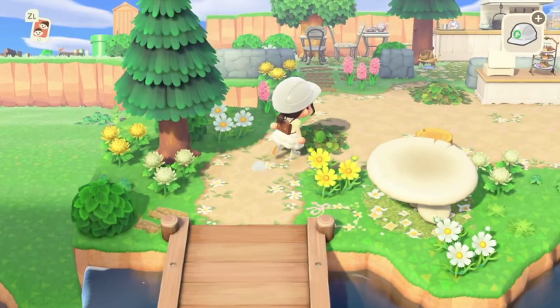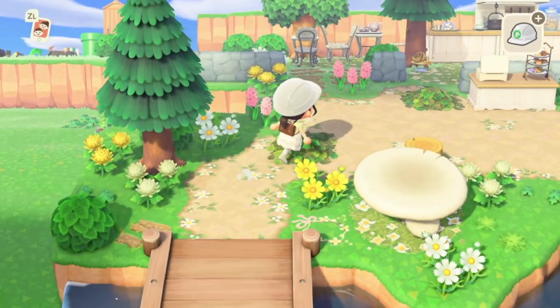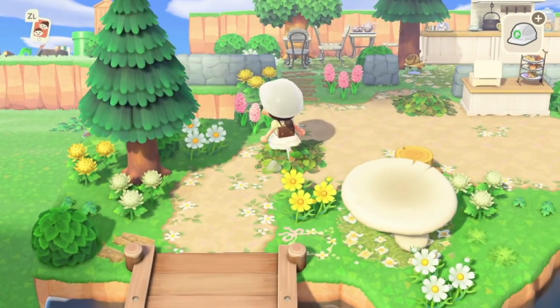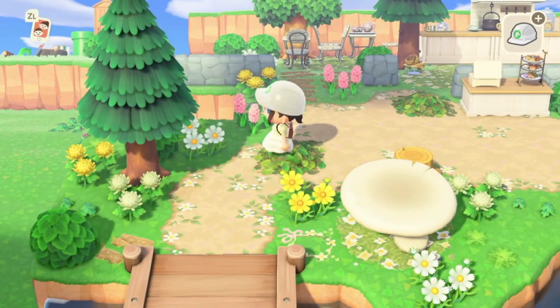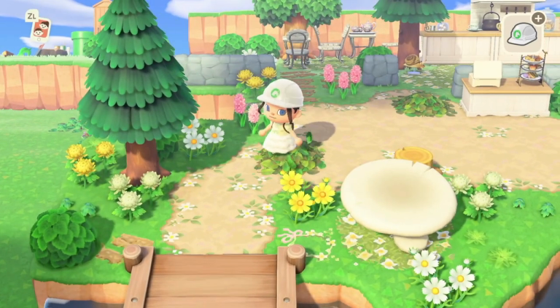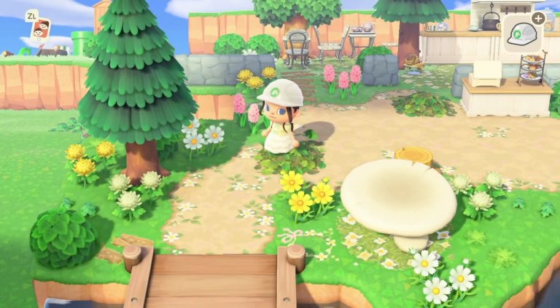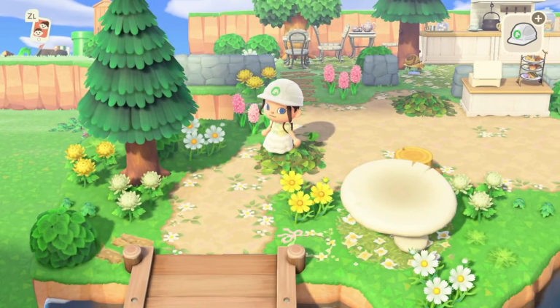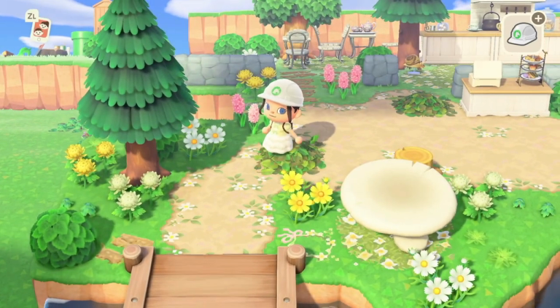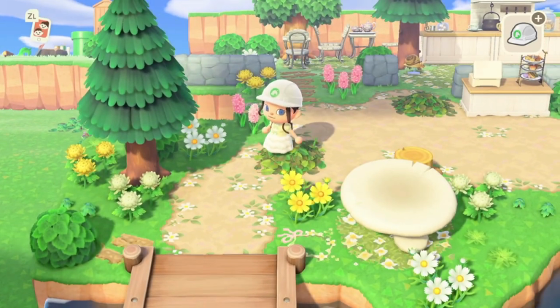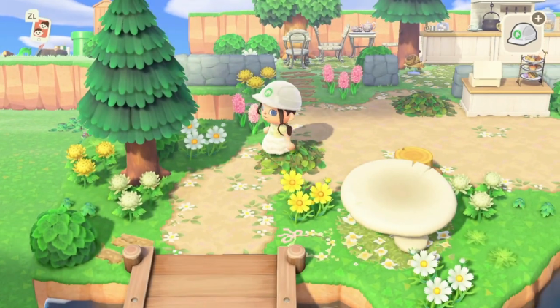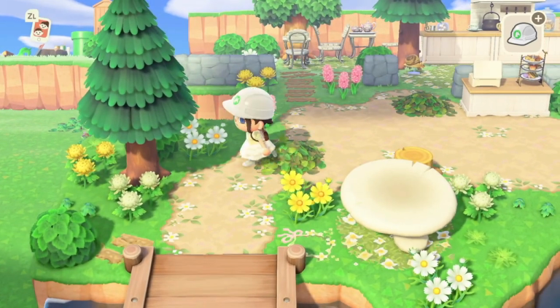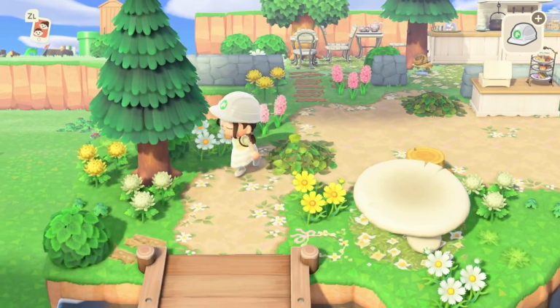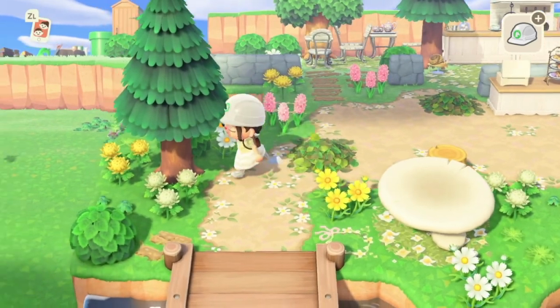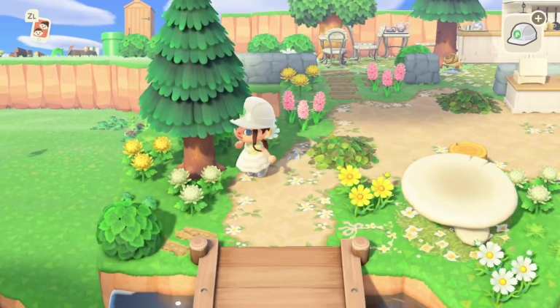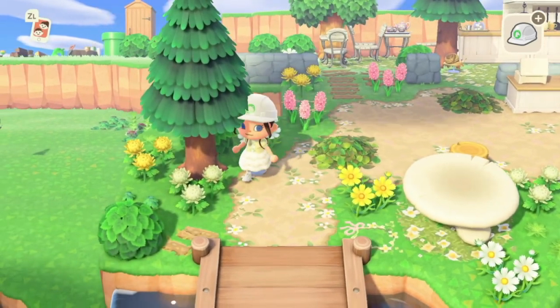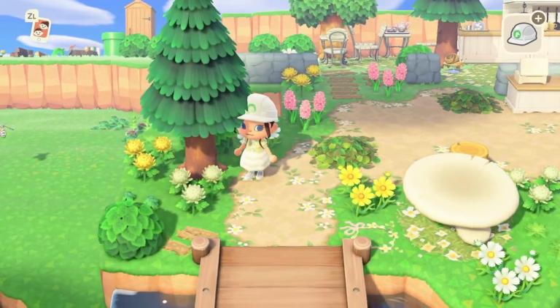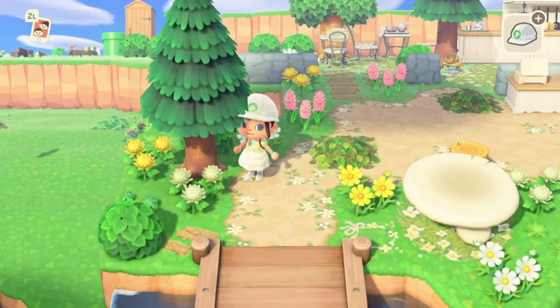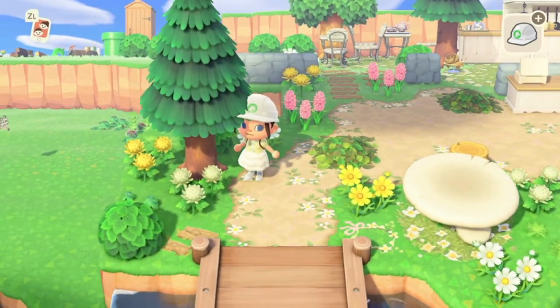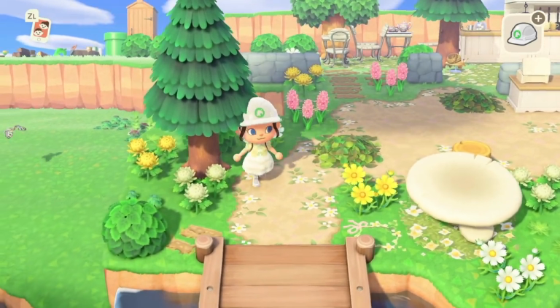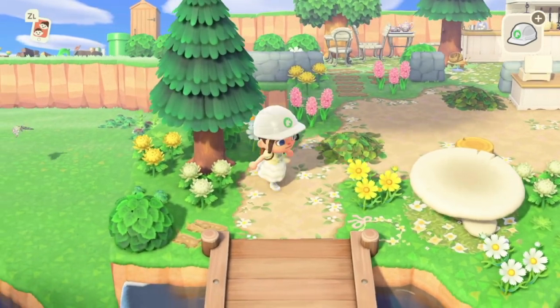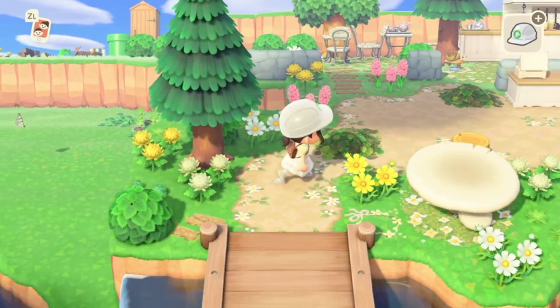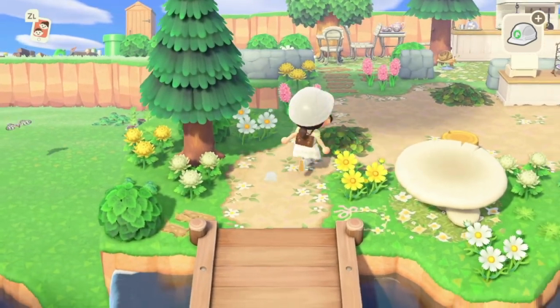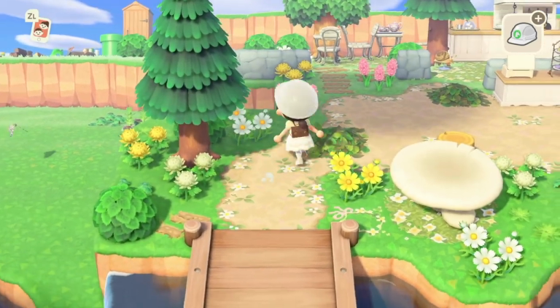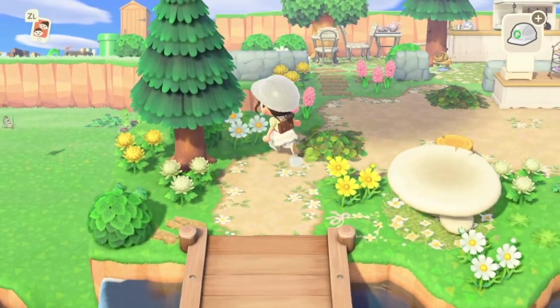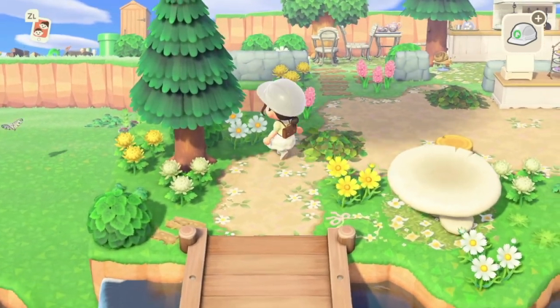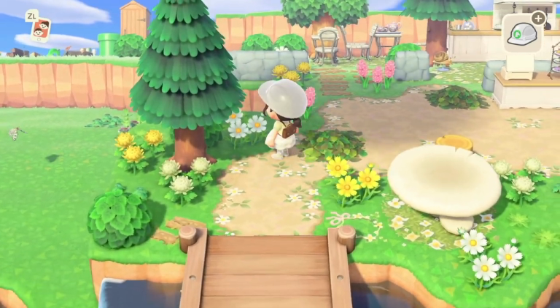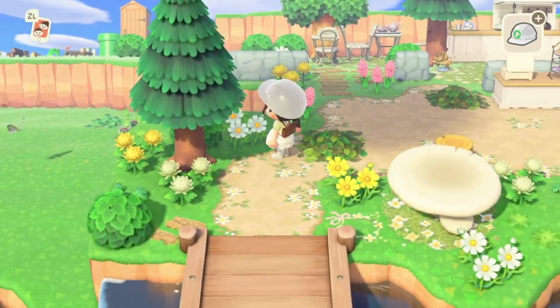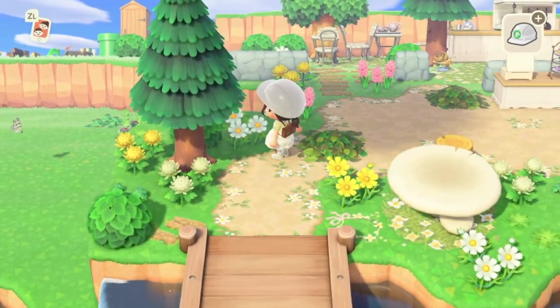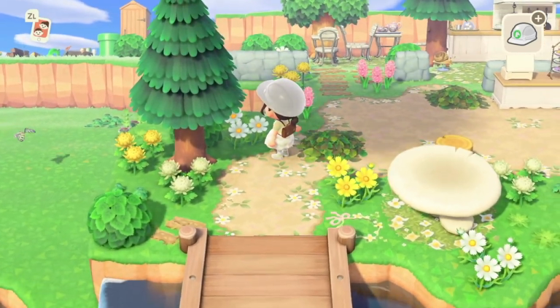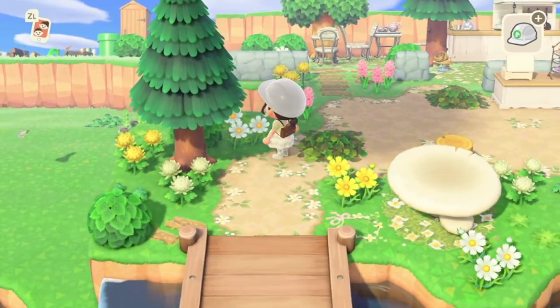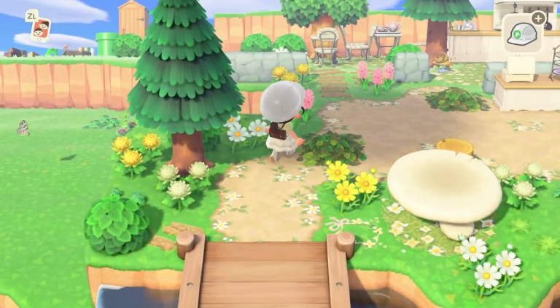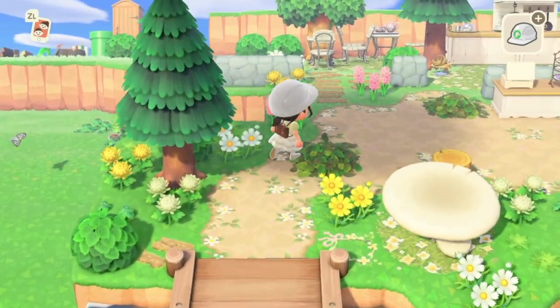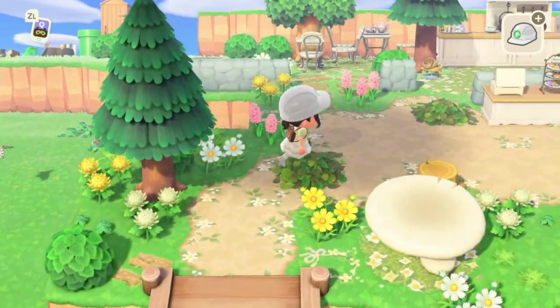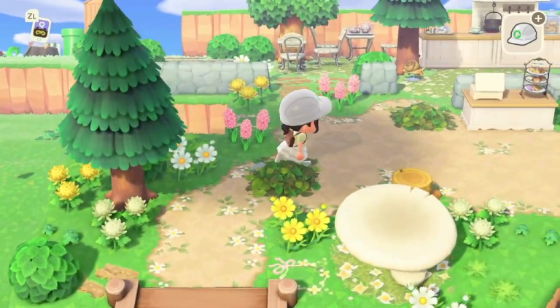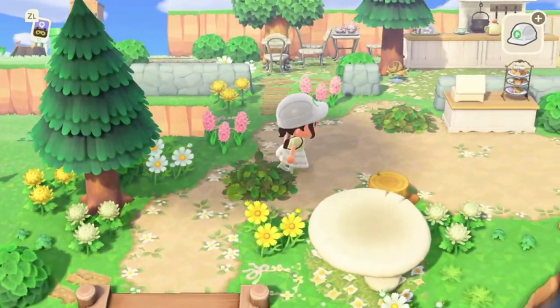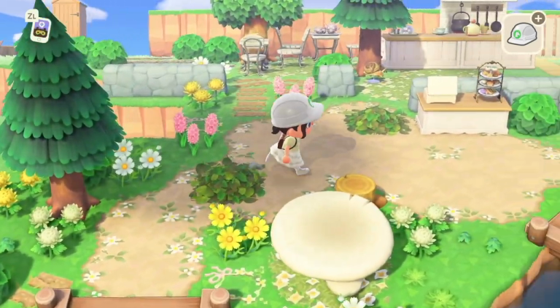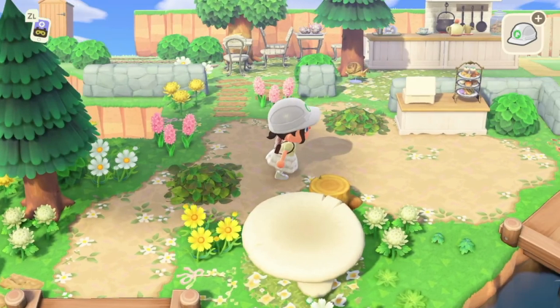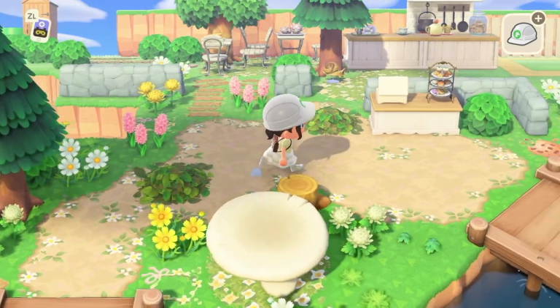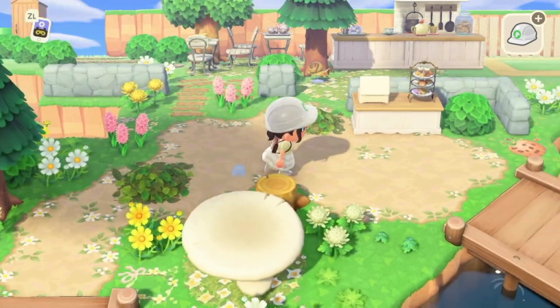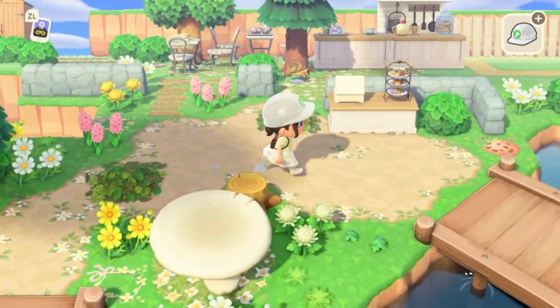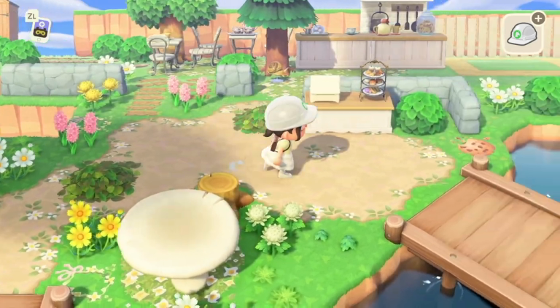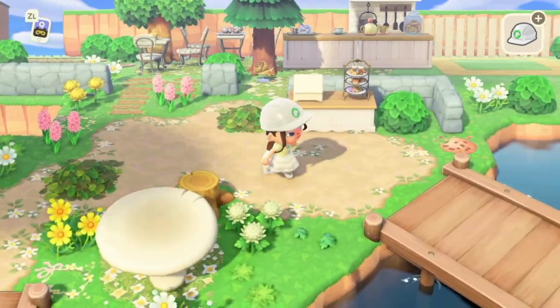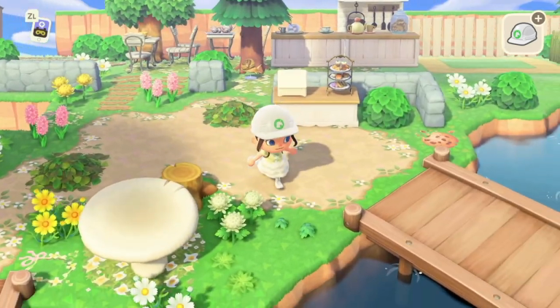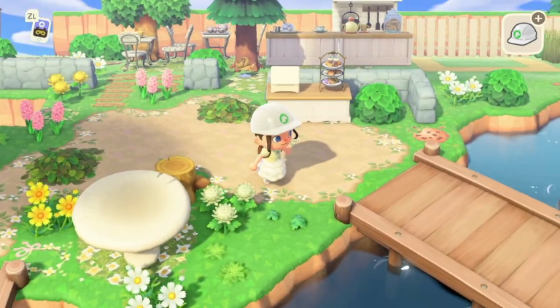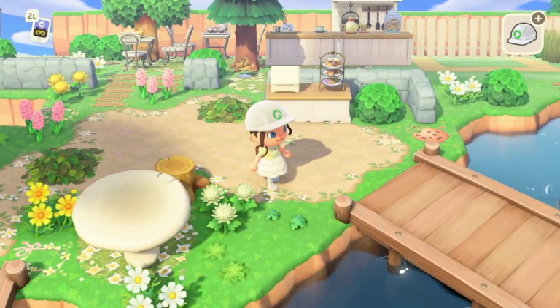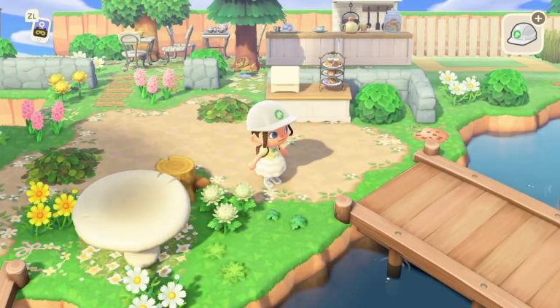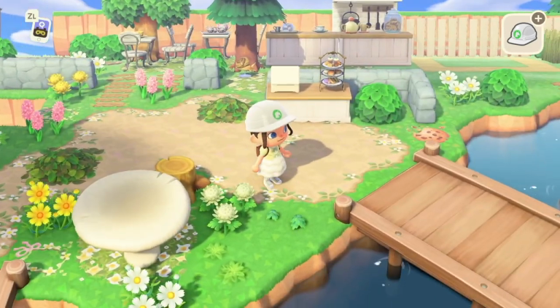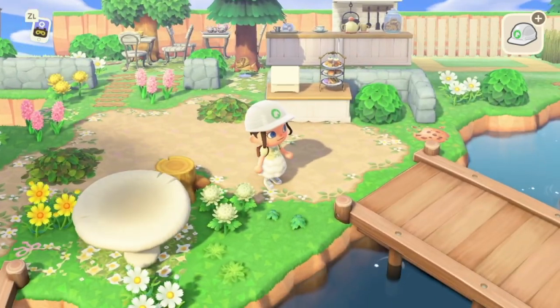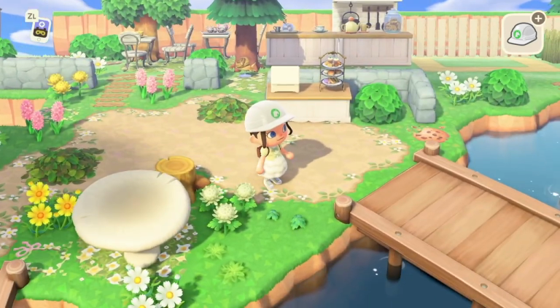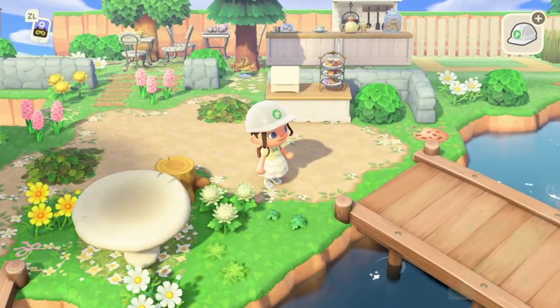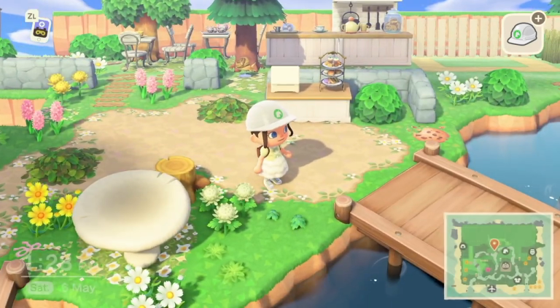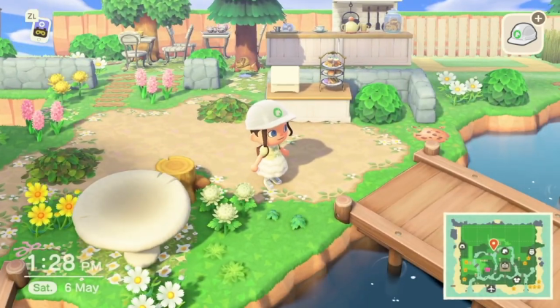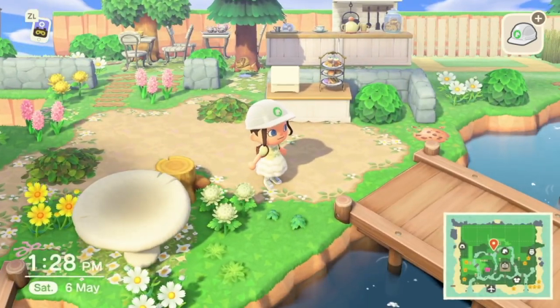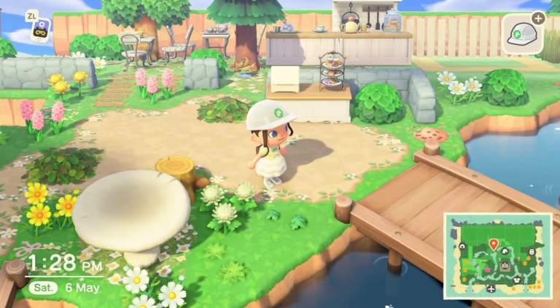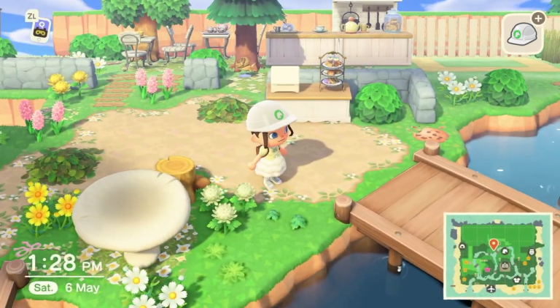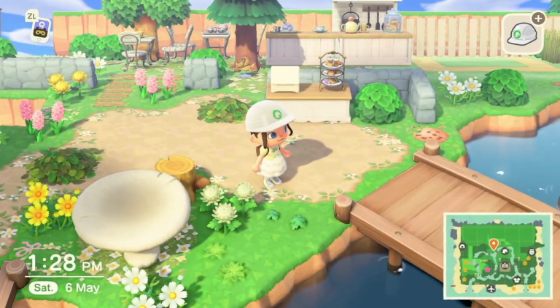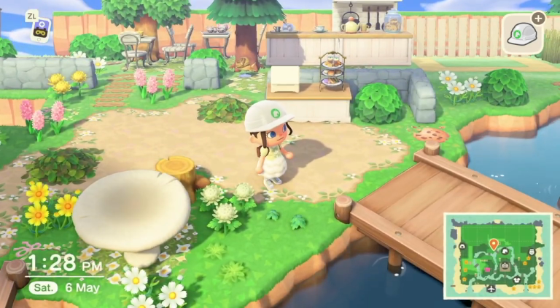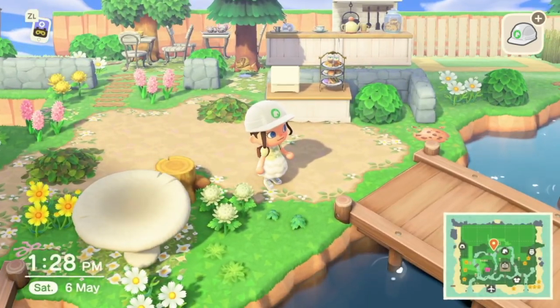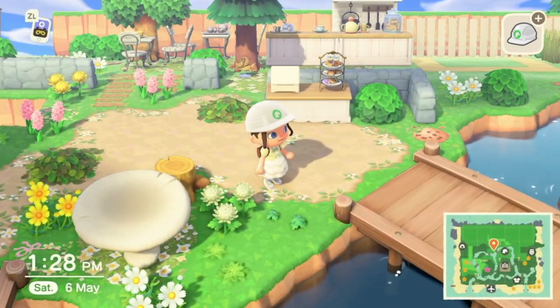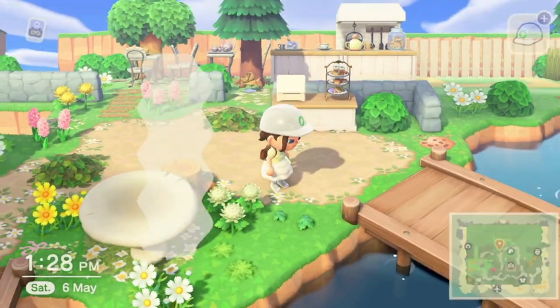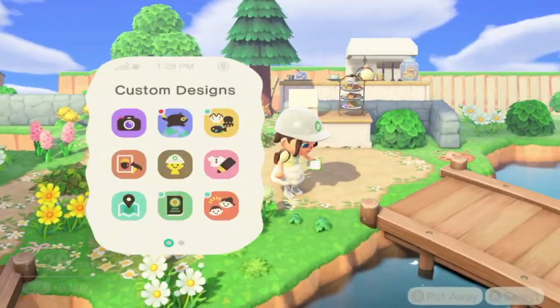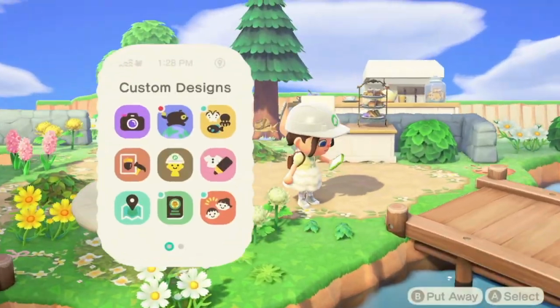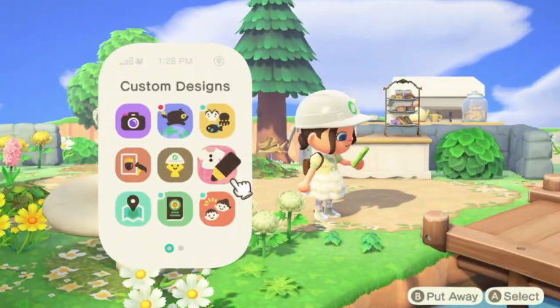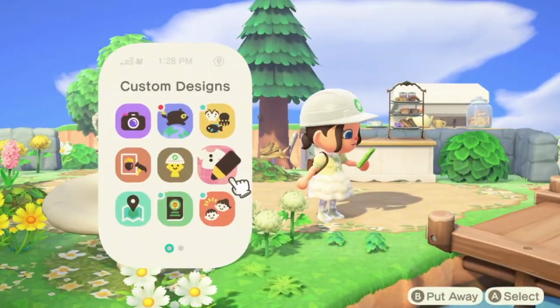I cannot wait to start doing an autumn themed island and using like the brown leaf piles. Oh my gosh, I'm so excited. I love those so much — they're just so cute and pretty. And the yellow ones, and the red ones. Oh my gosh, I just daydream about leaf piles. So I finished filling this area in with flowers, and we got some weeds that were growing nicely here as well. I just like to decorate with weeds — they're just pretty.